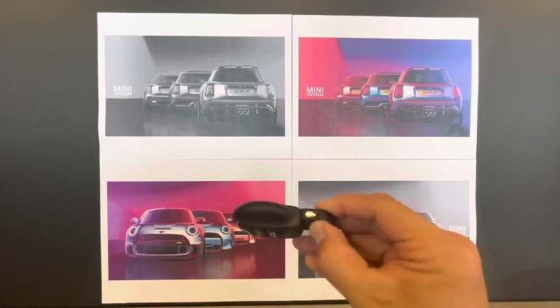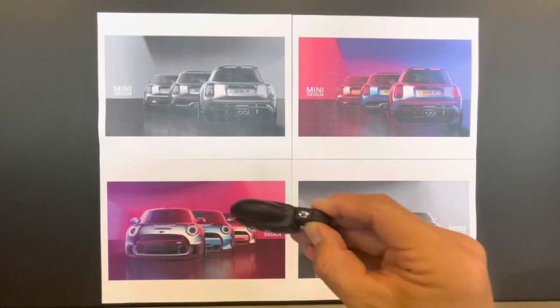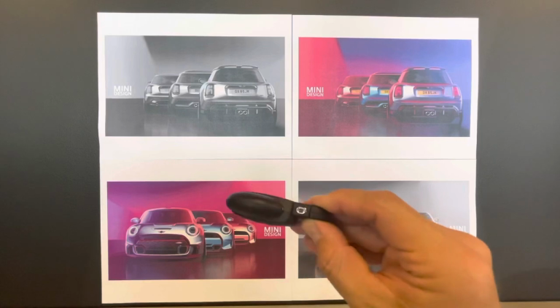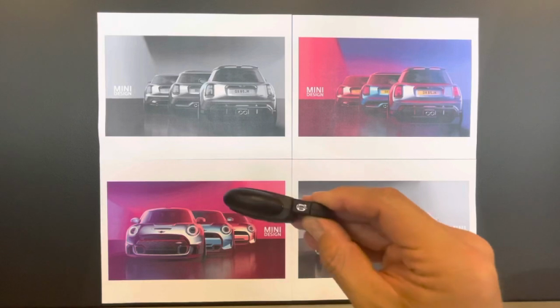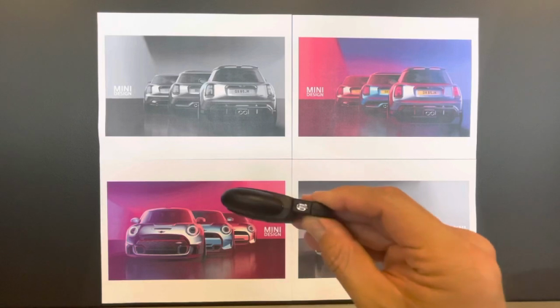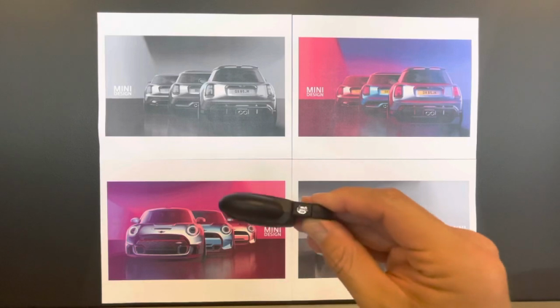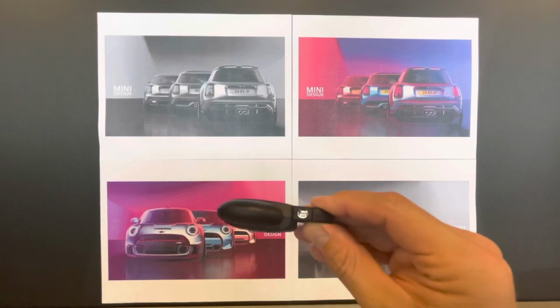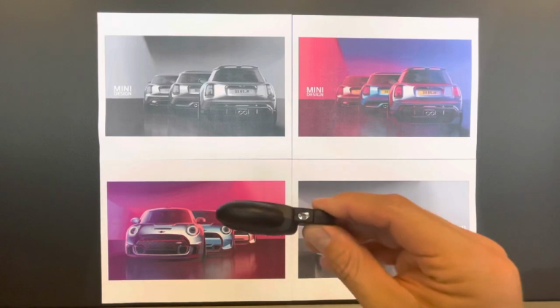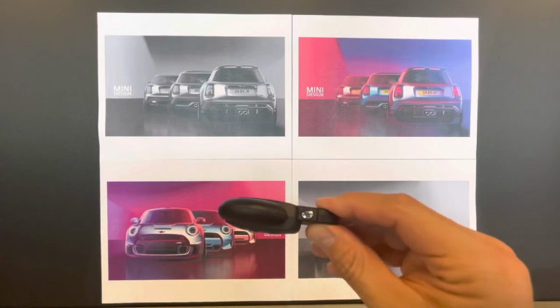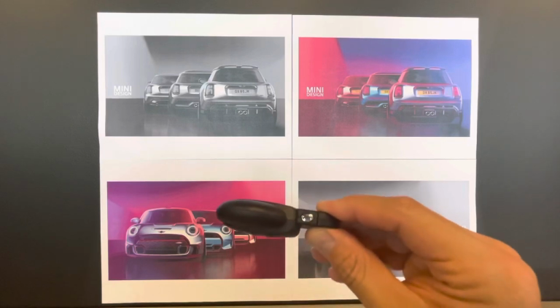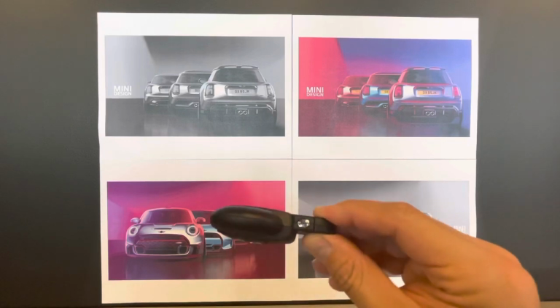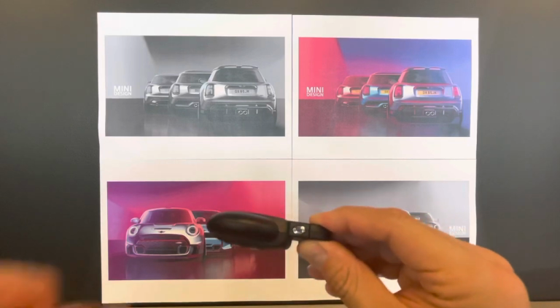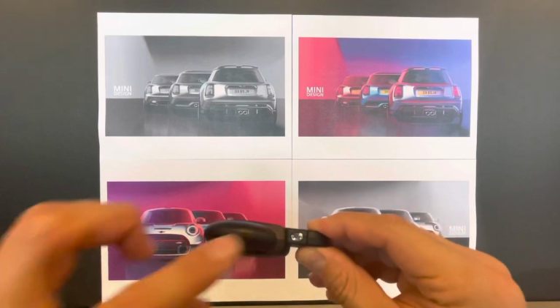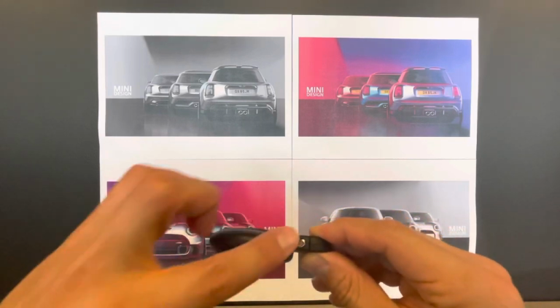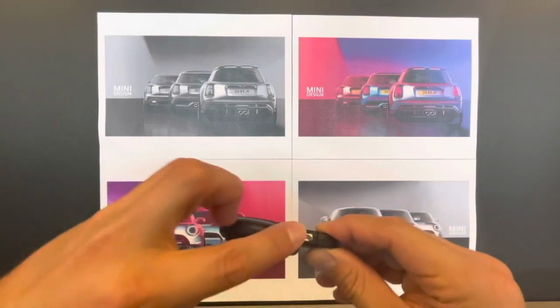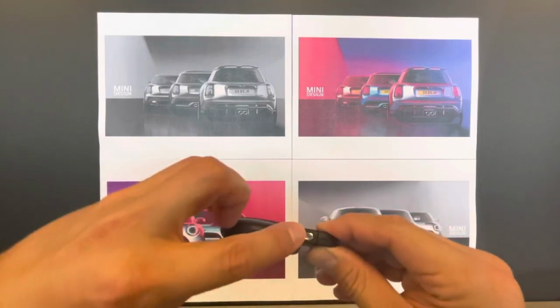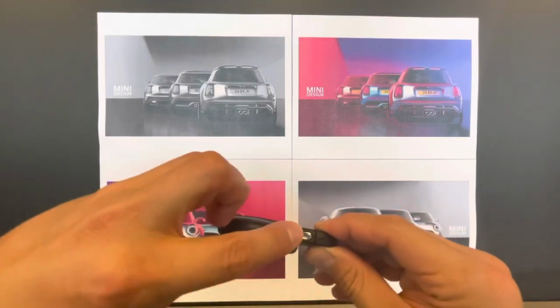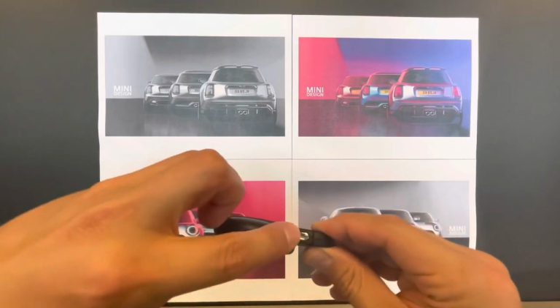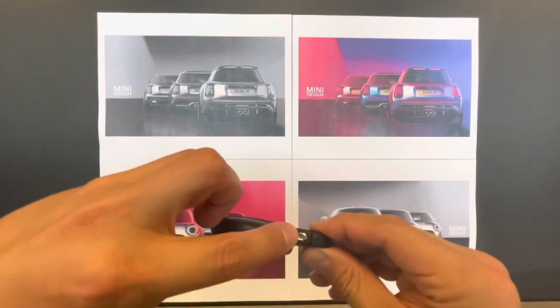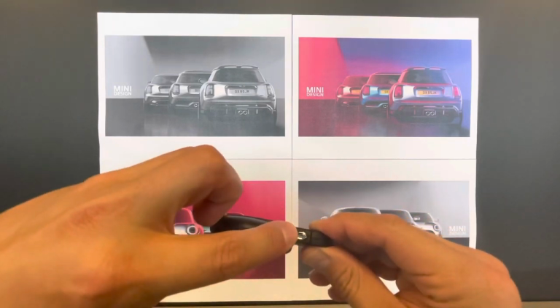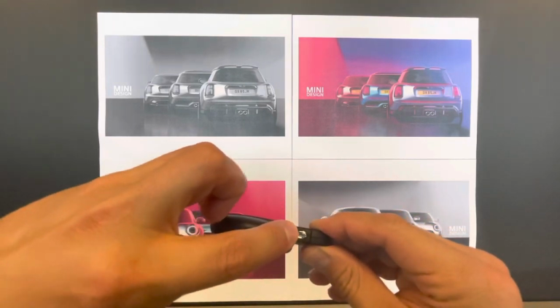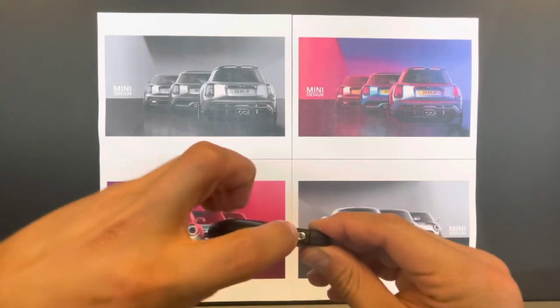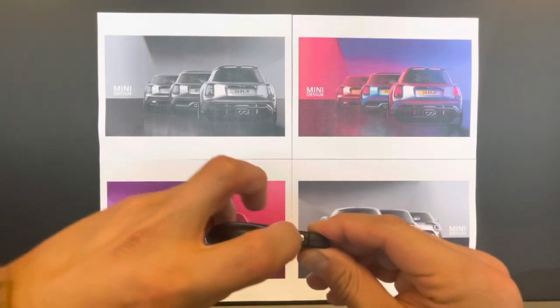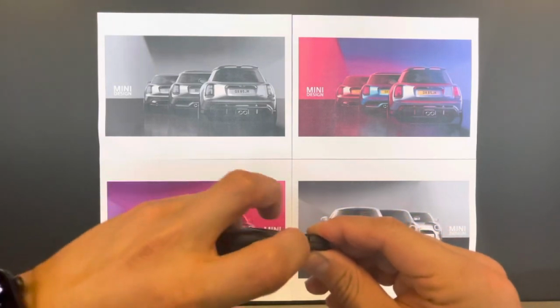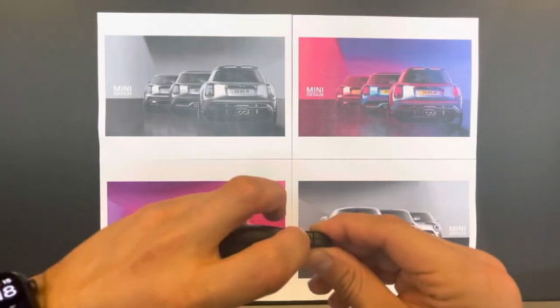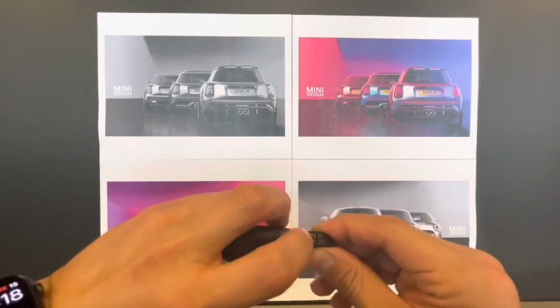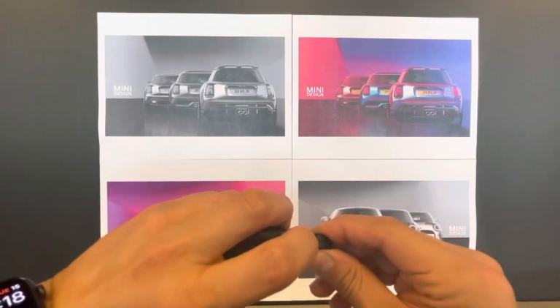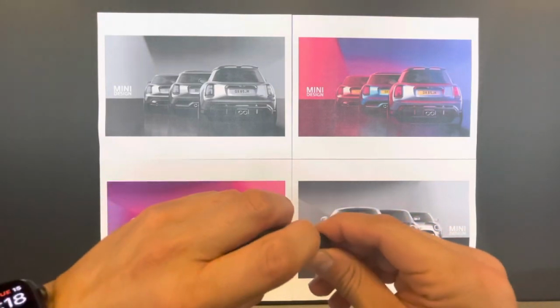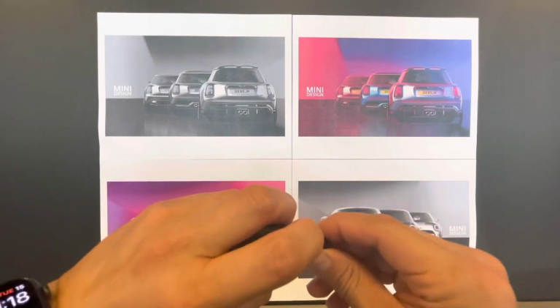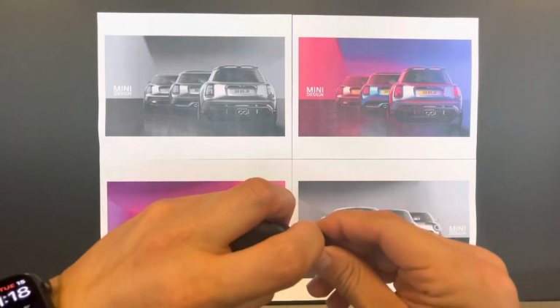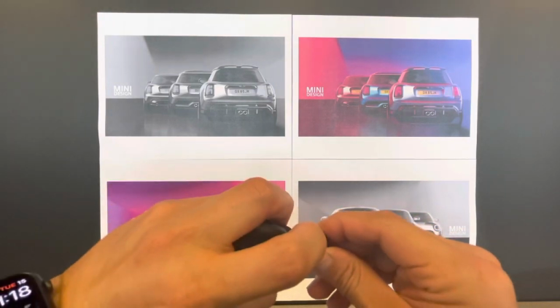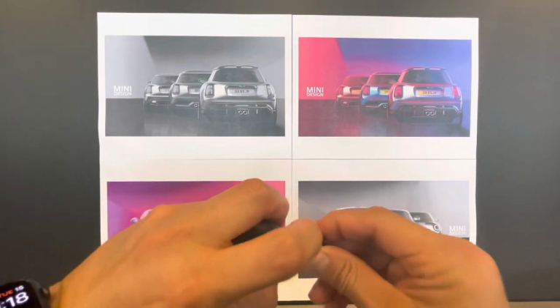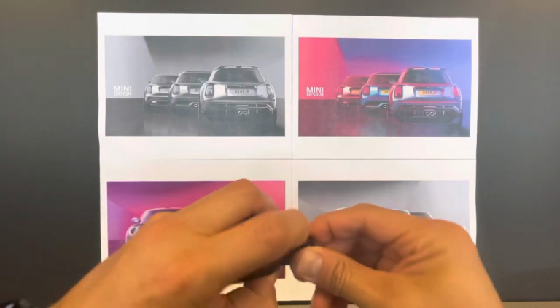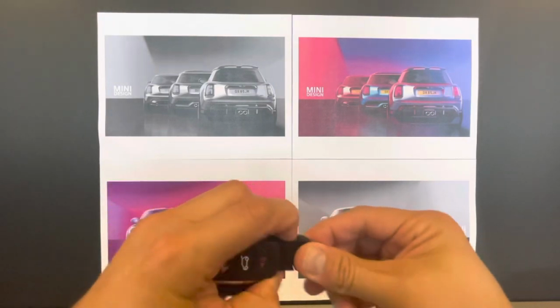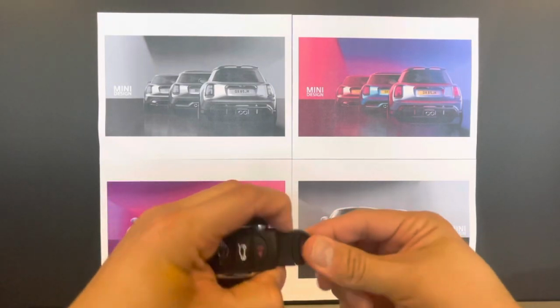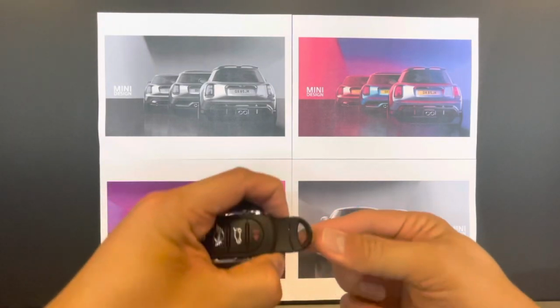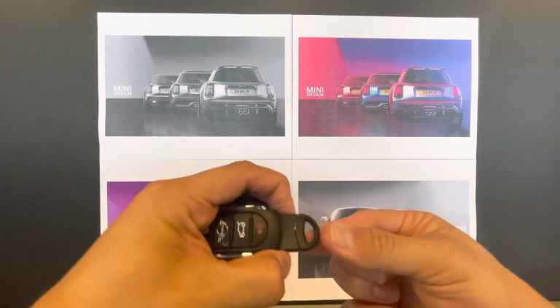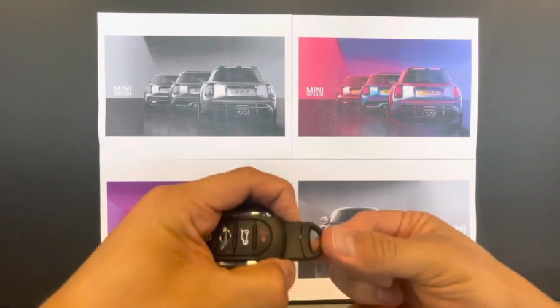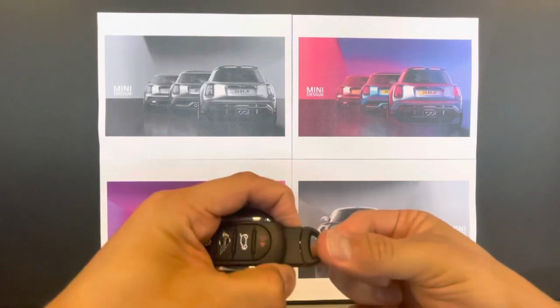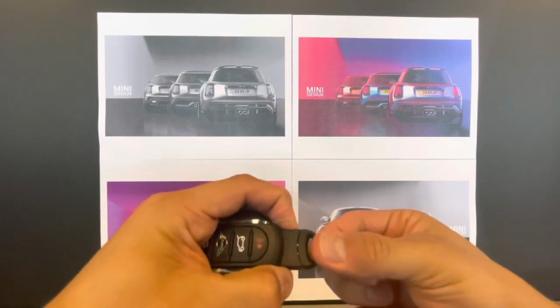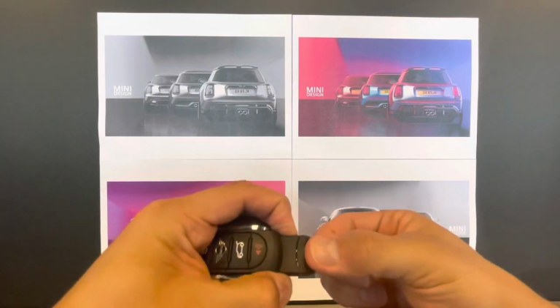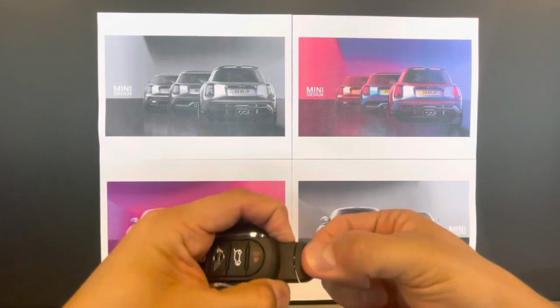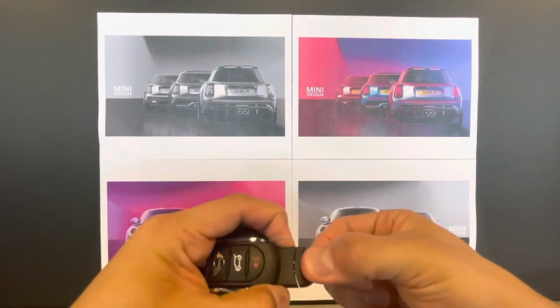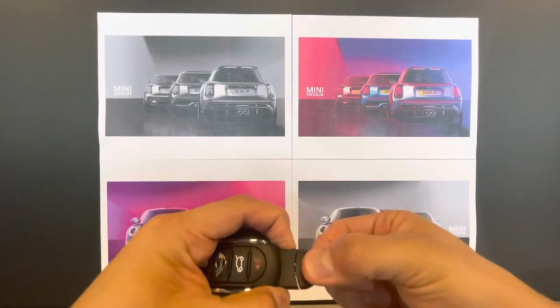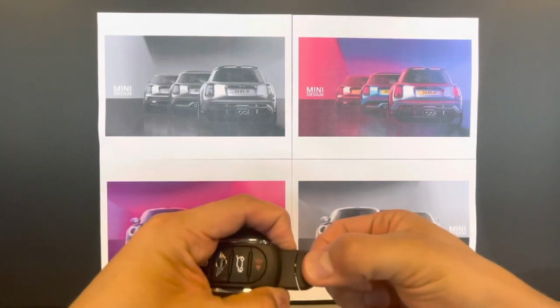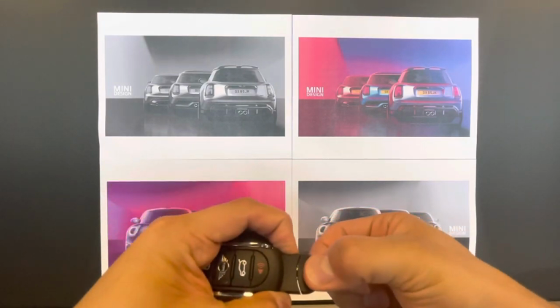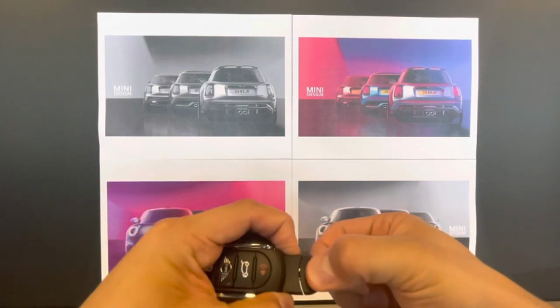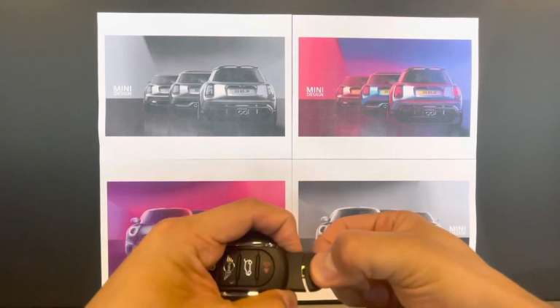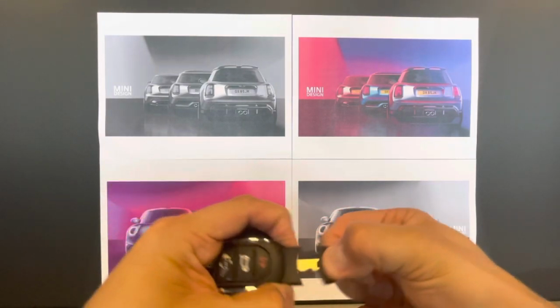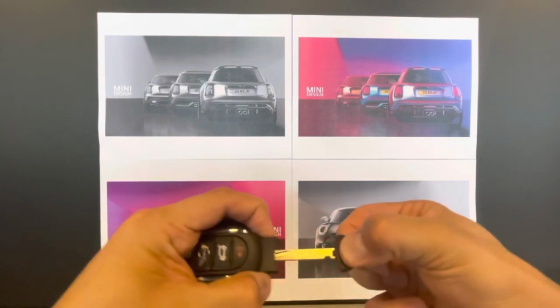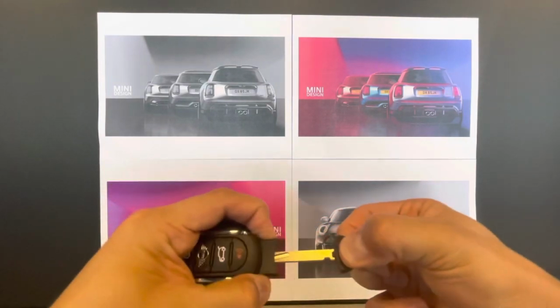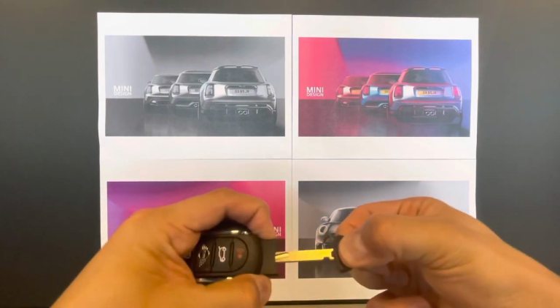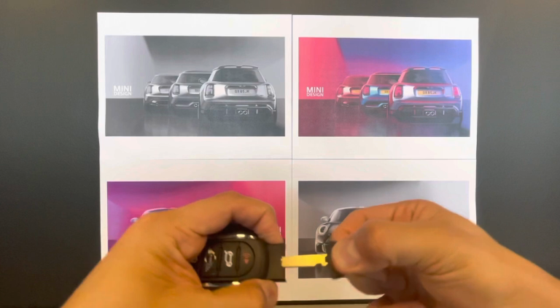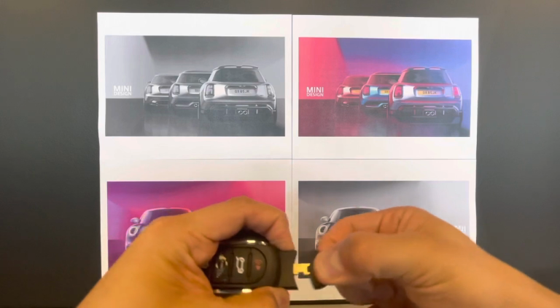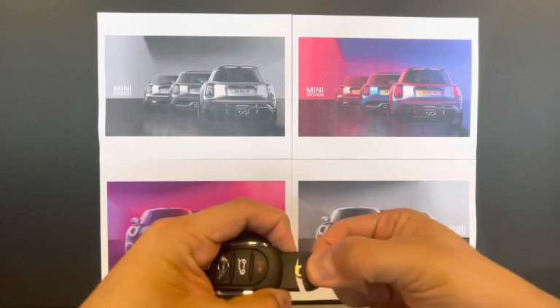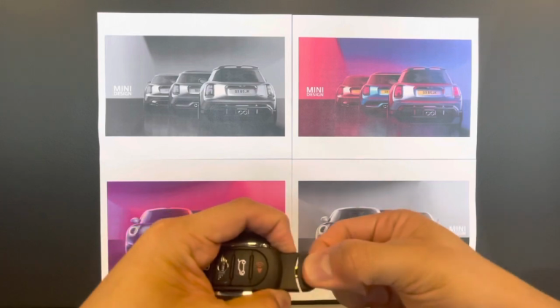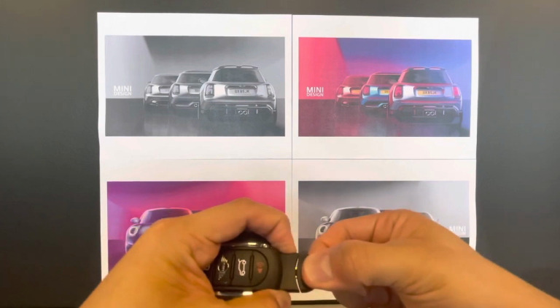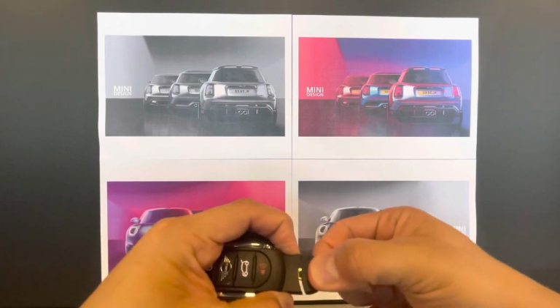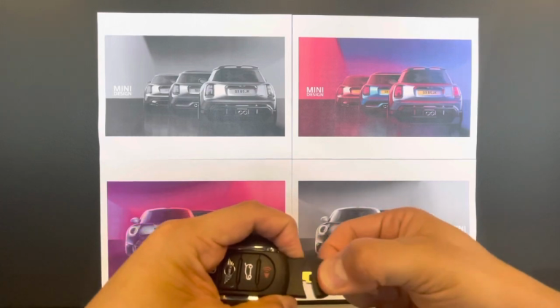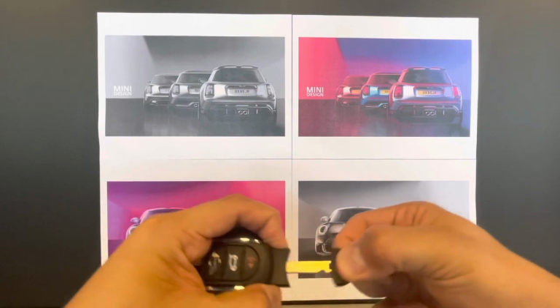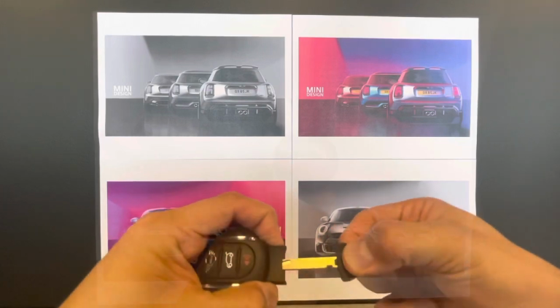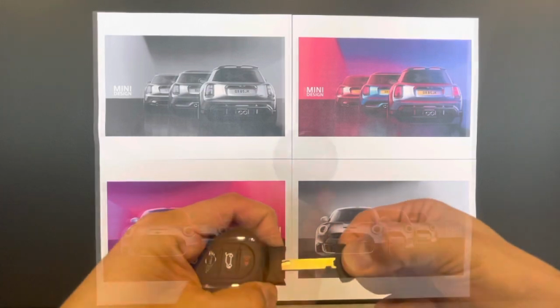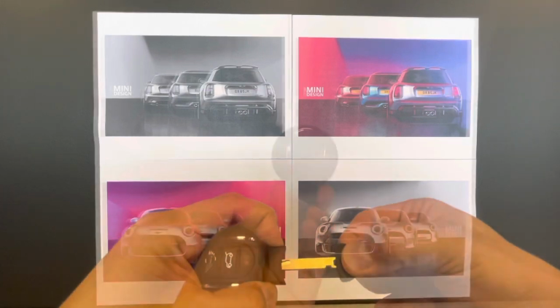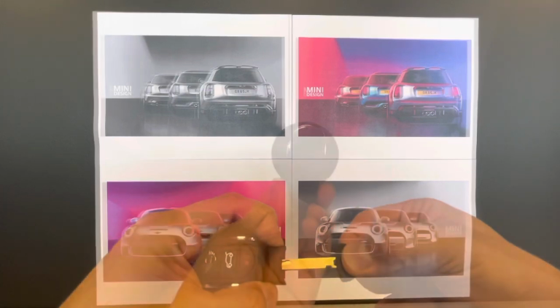The key fob also has an internal key, so all you got to do is press the silver button here and pull out to separate the two.